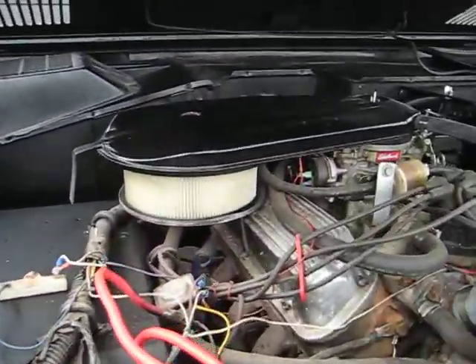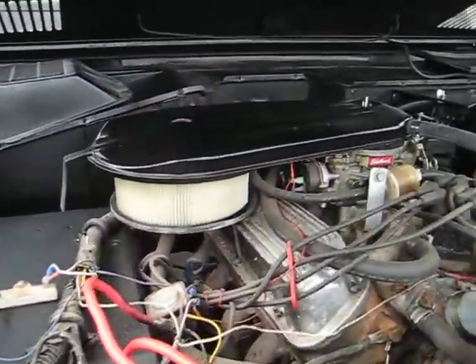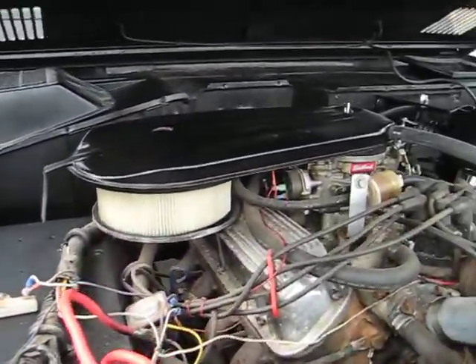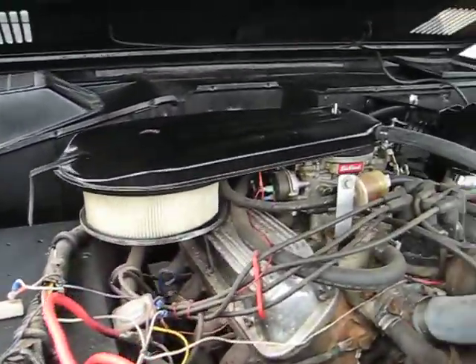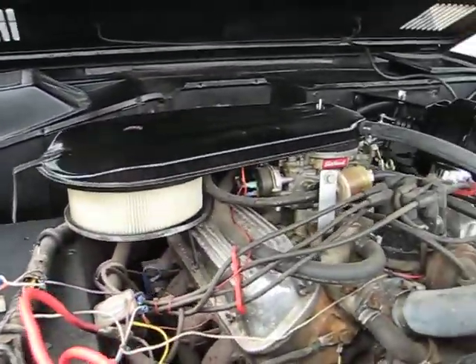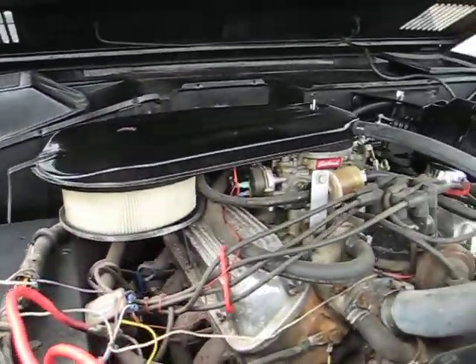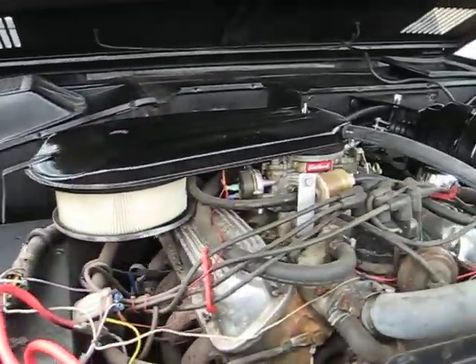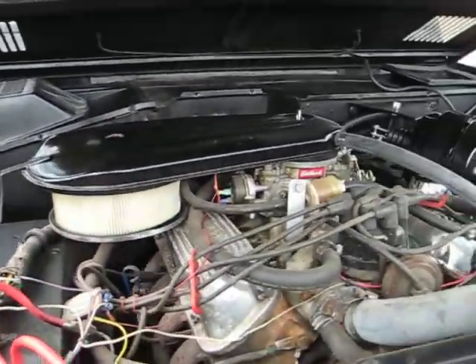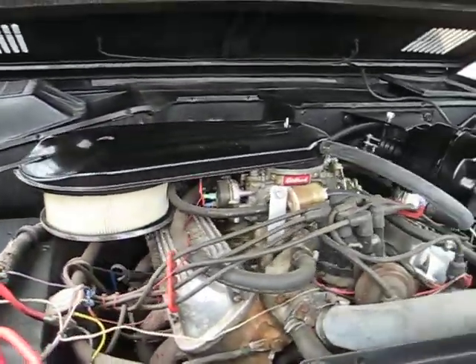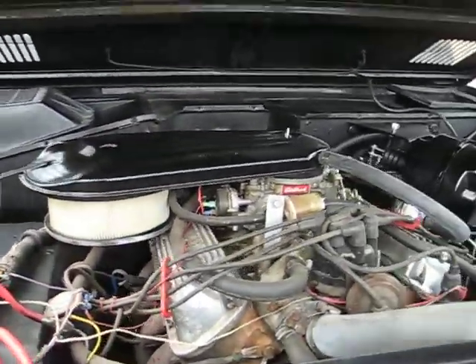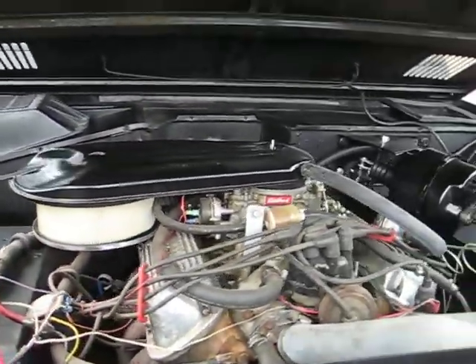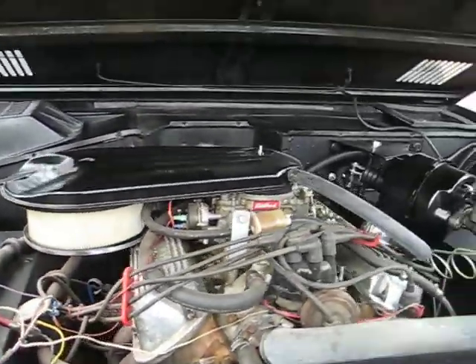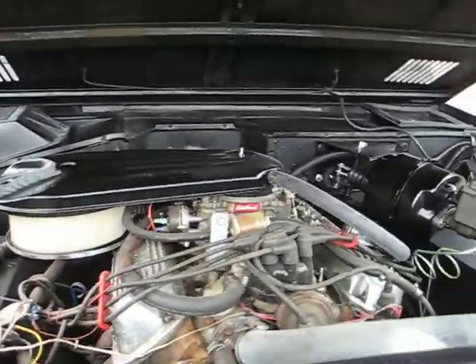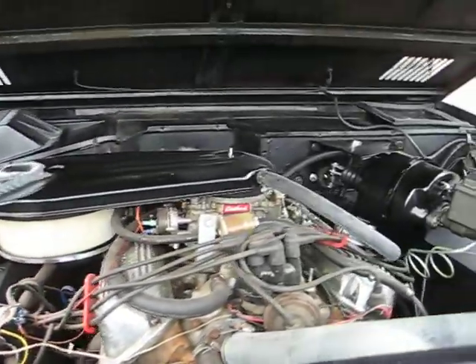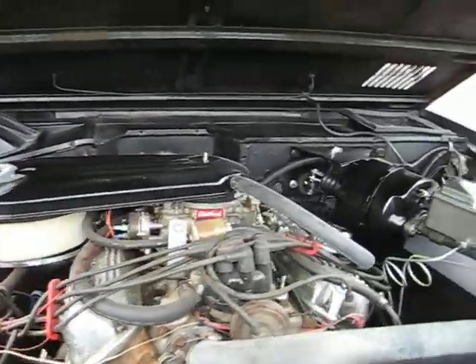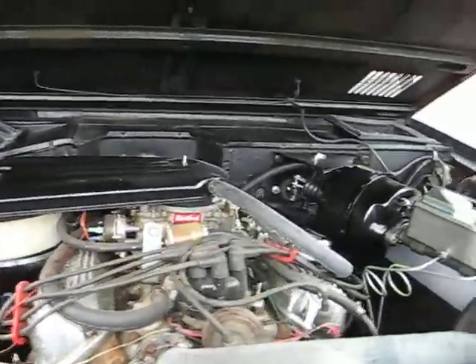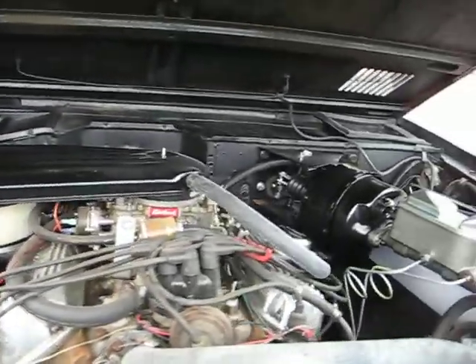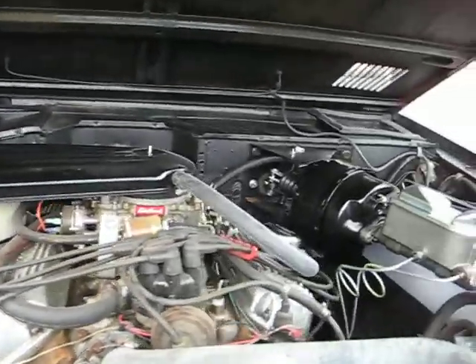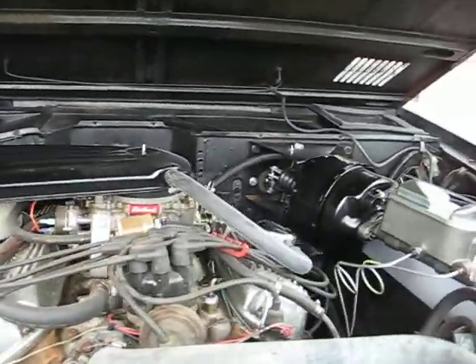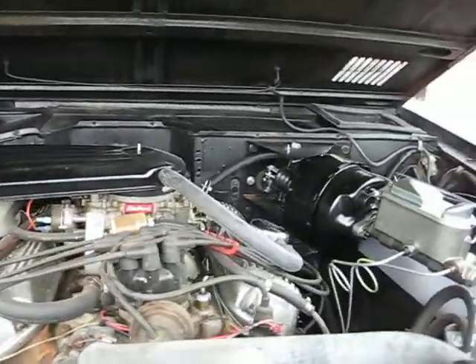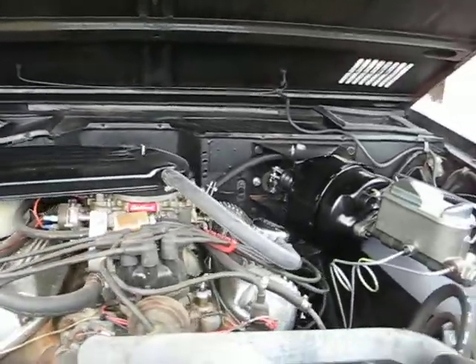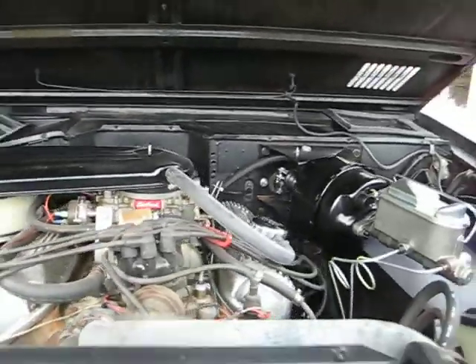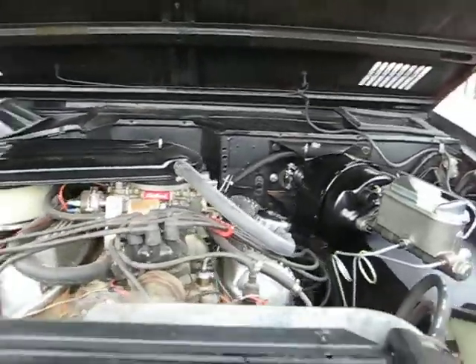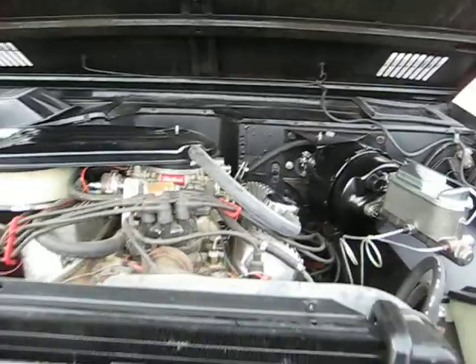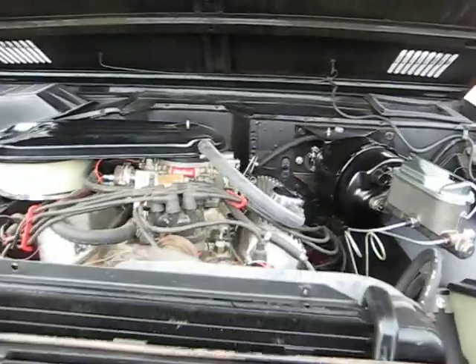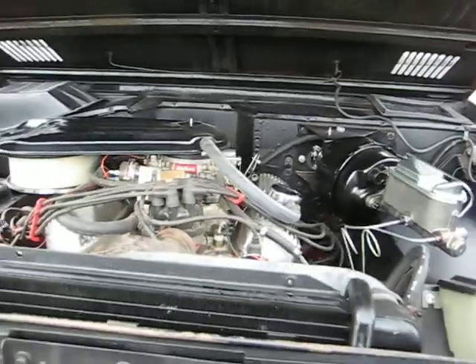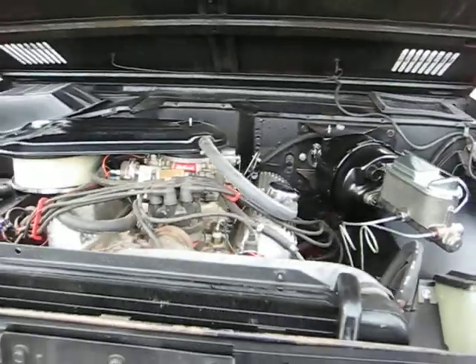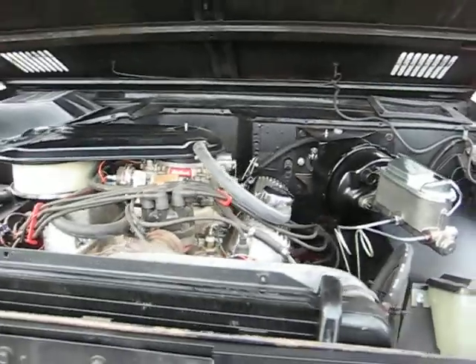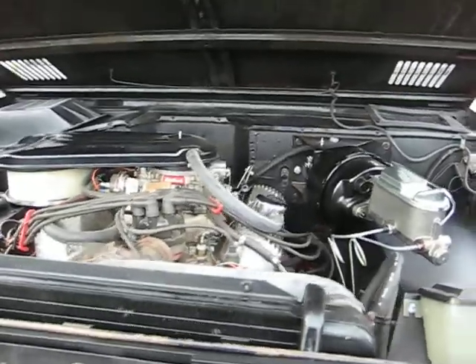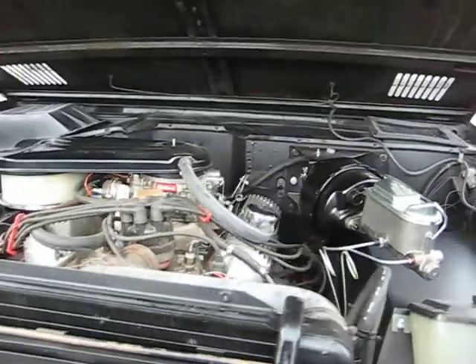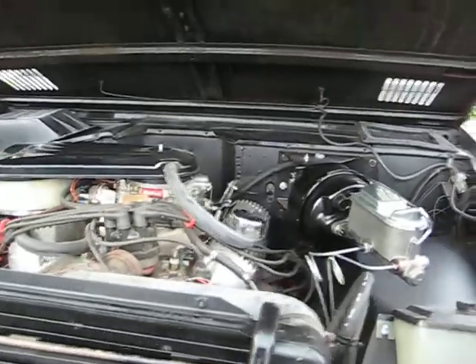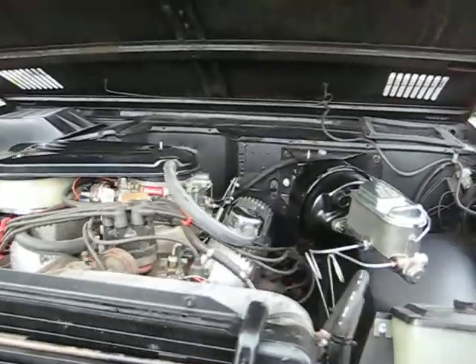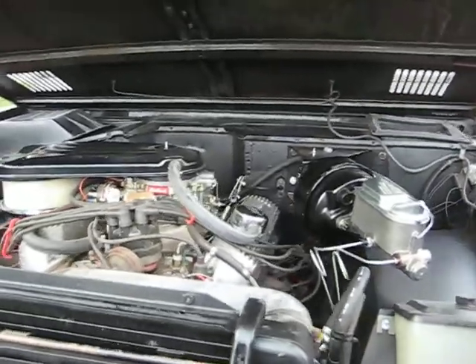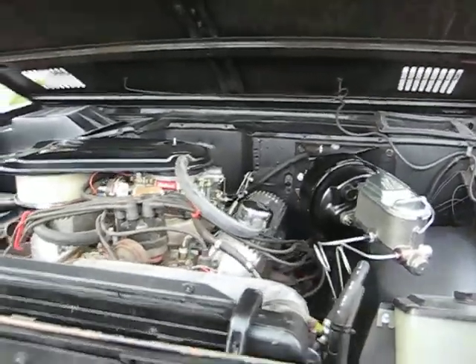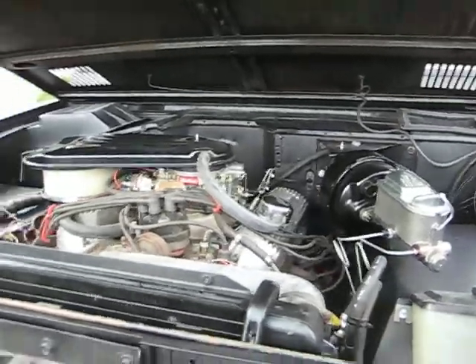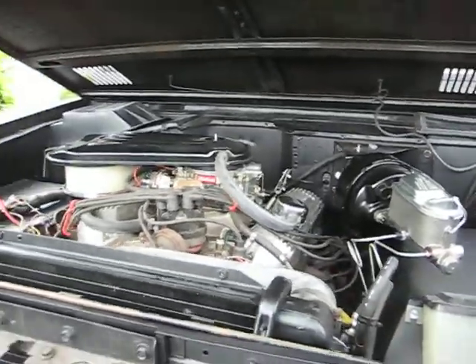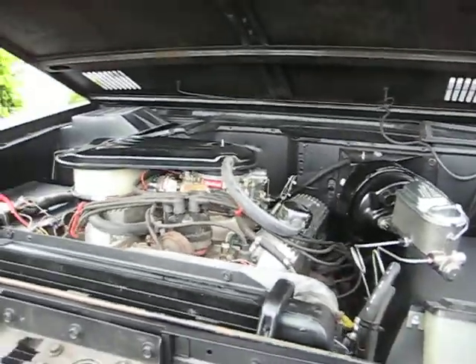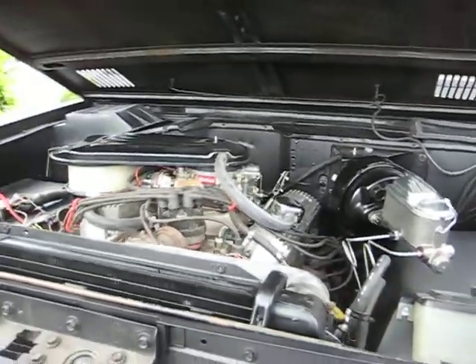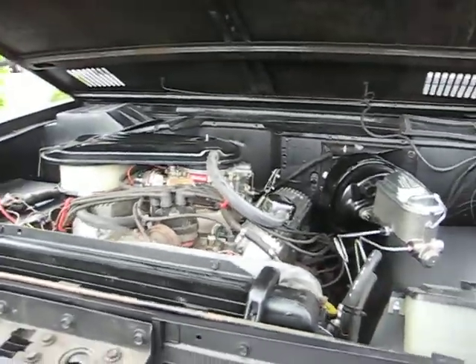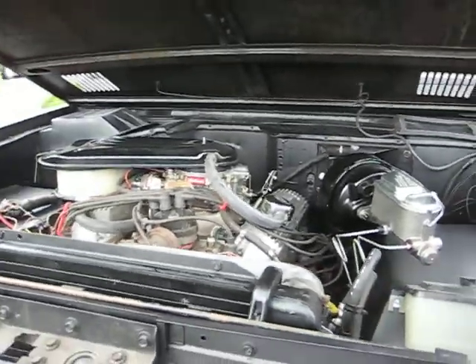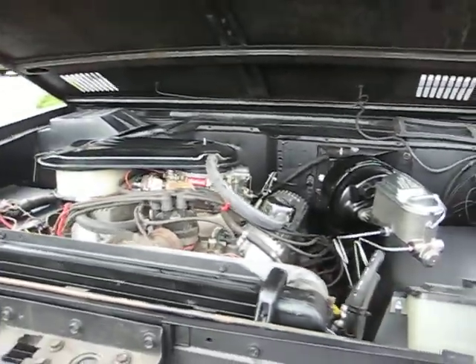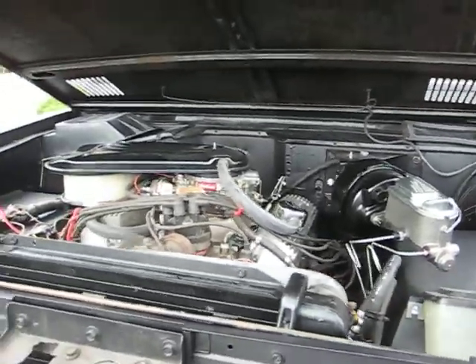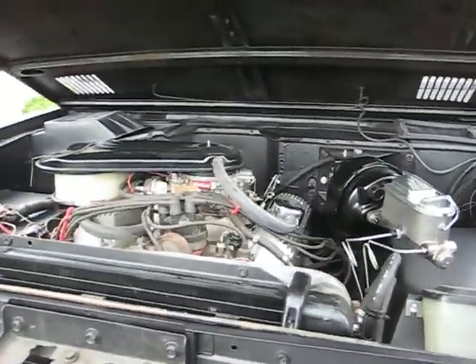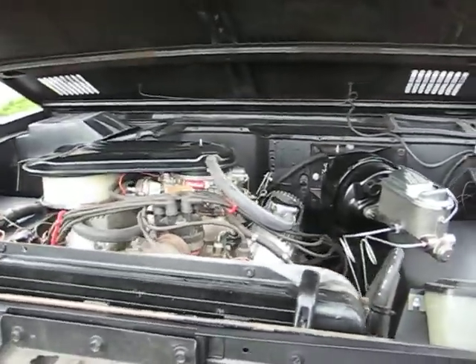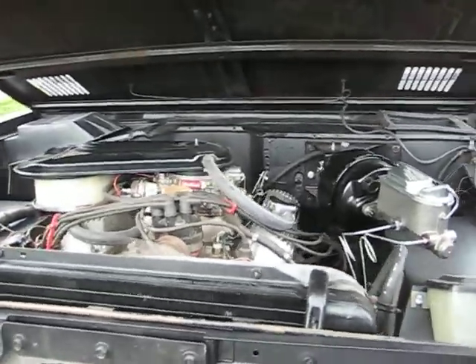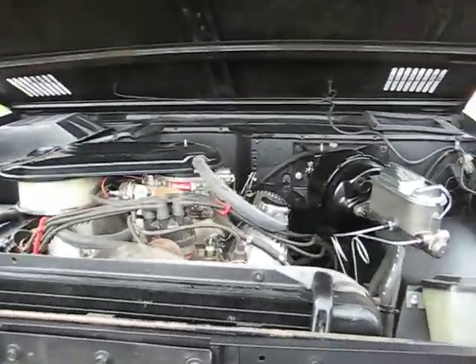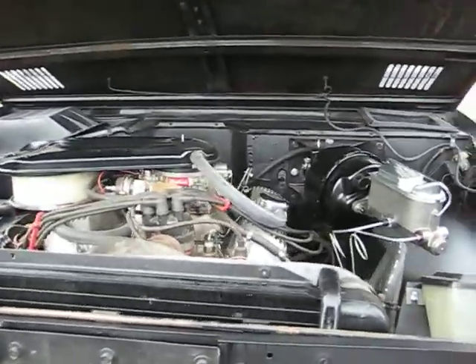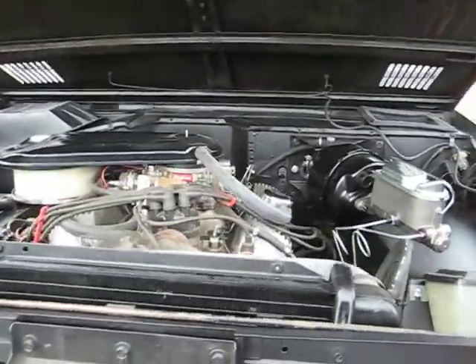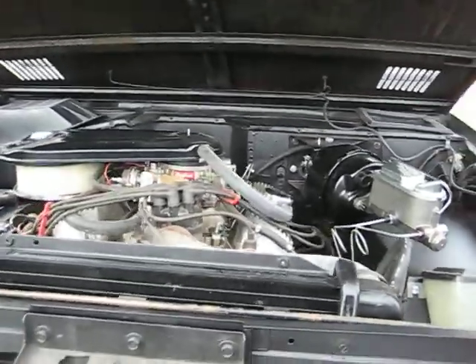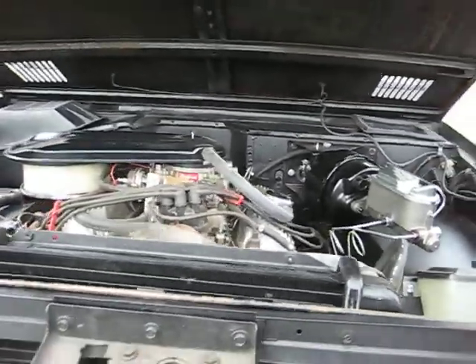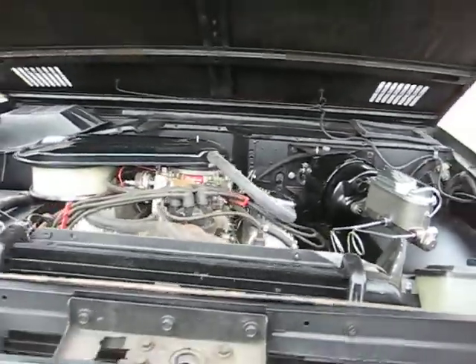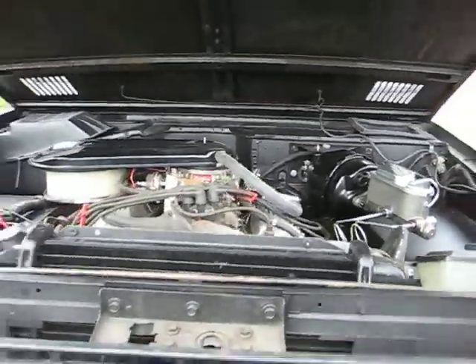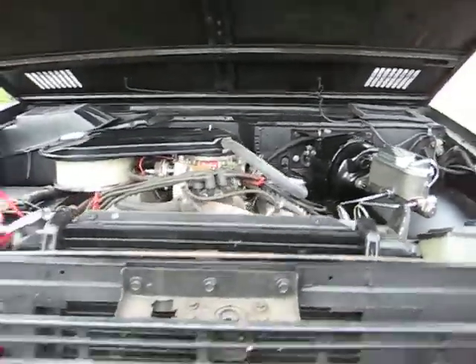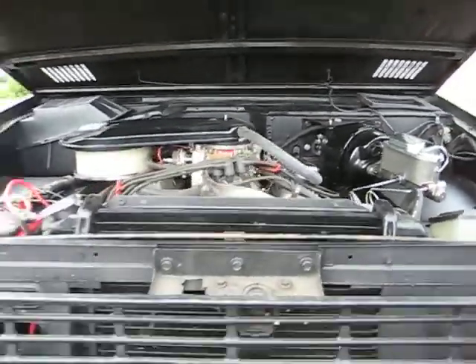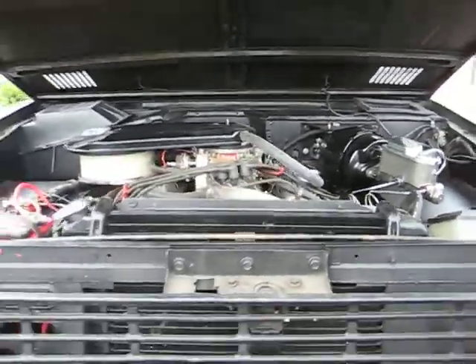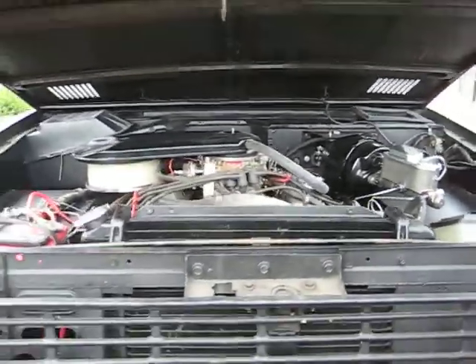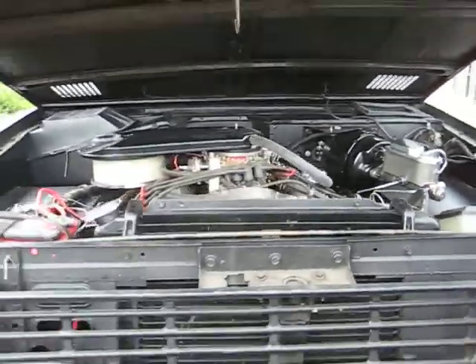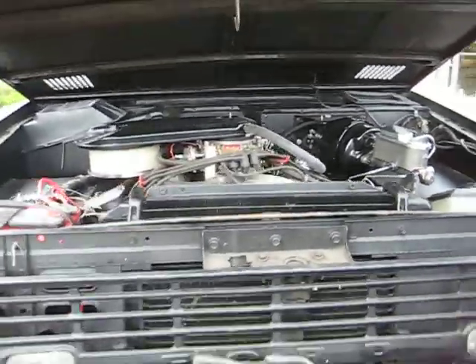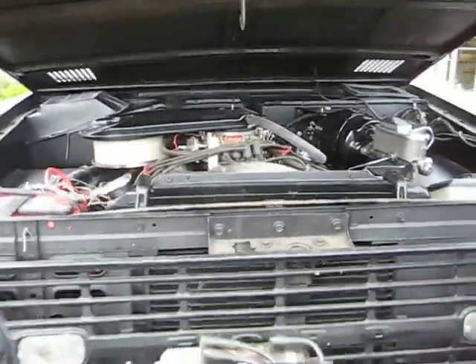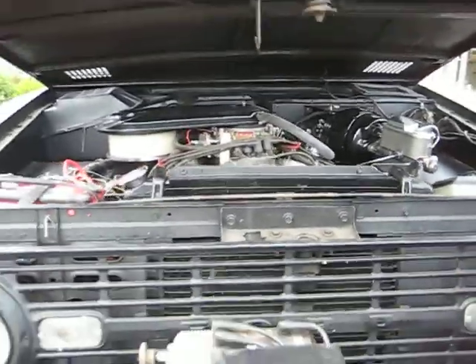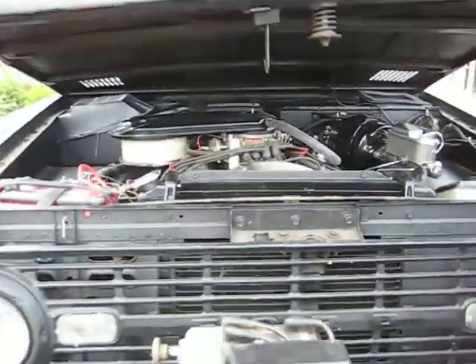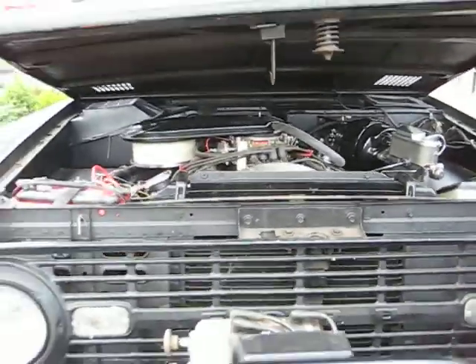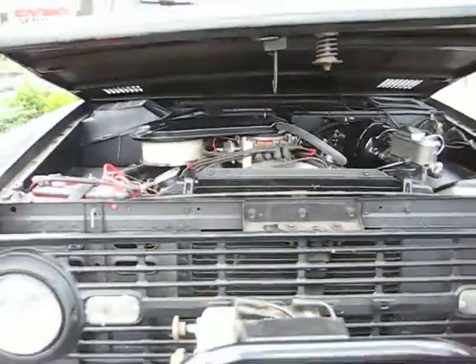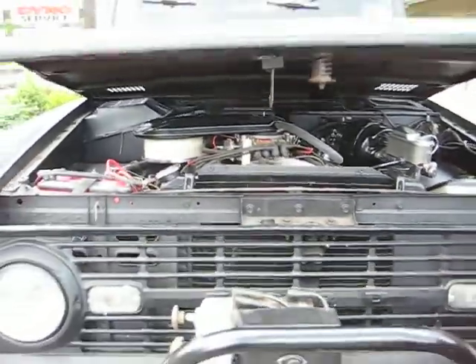Alright, let's get started. Here's the Bronco.